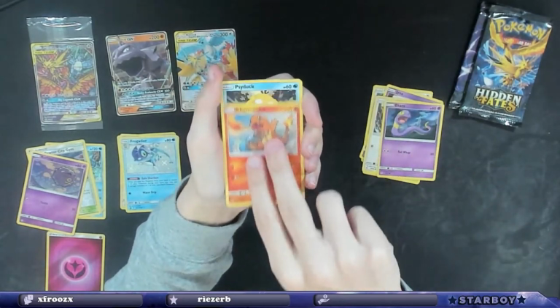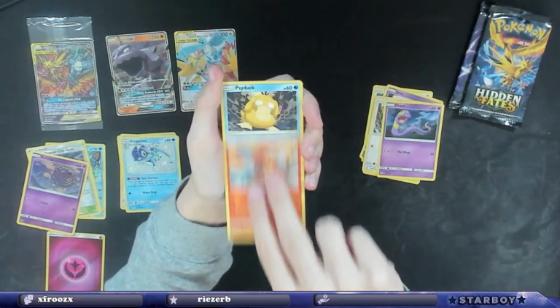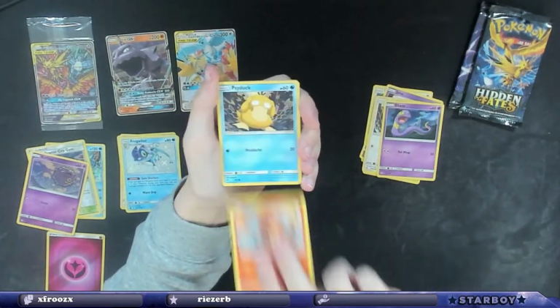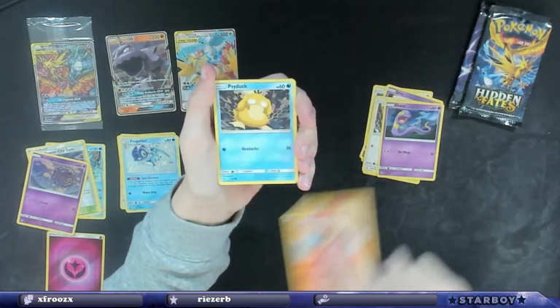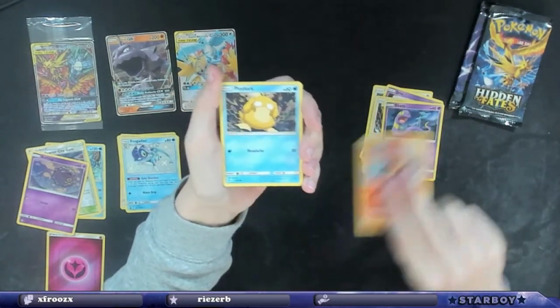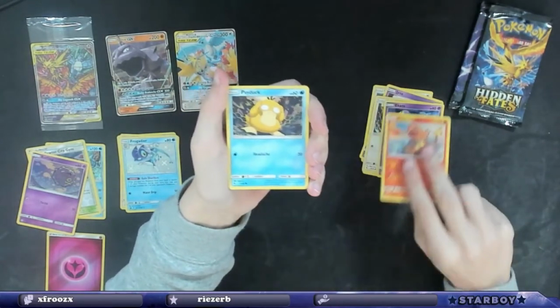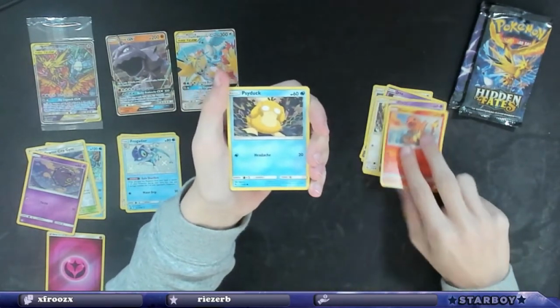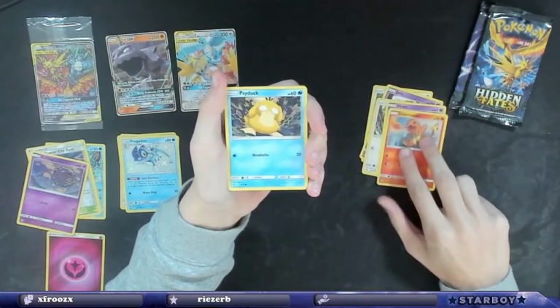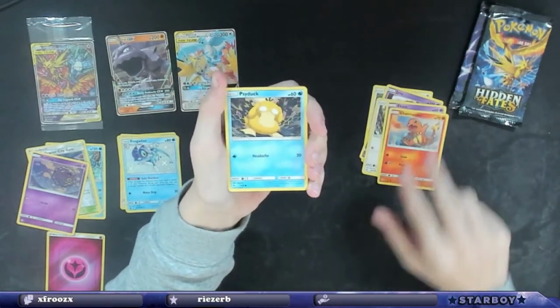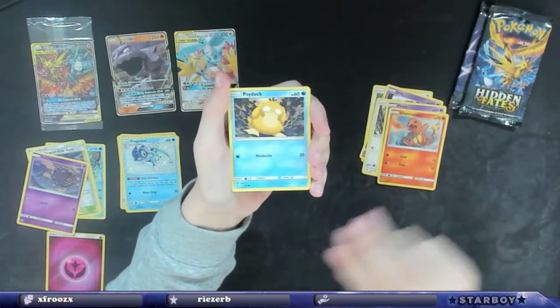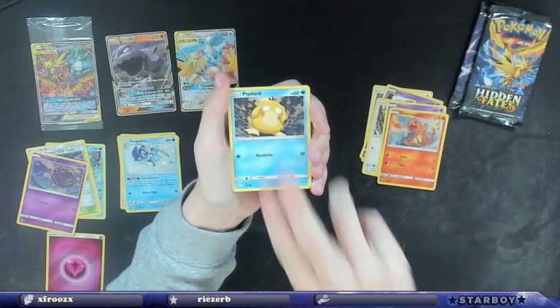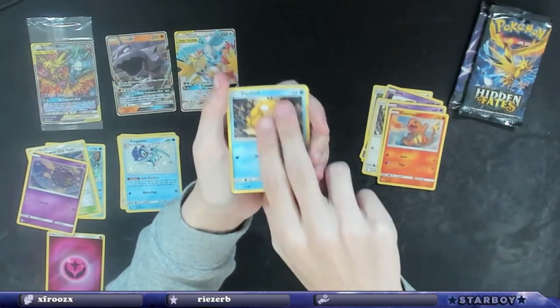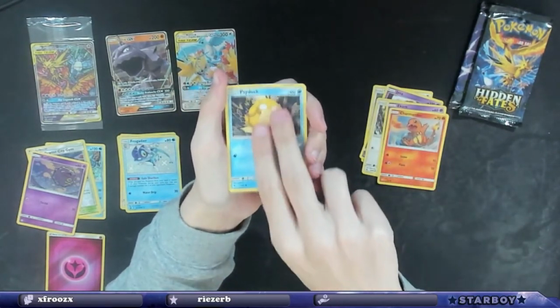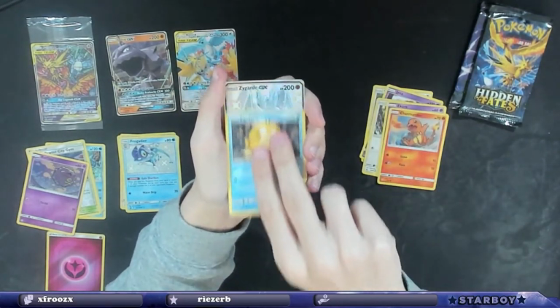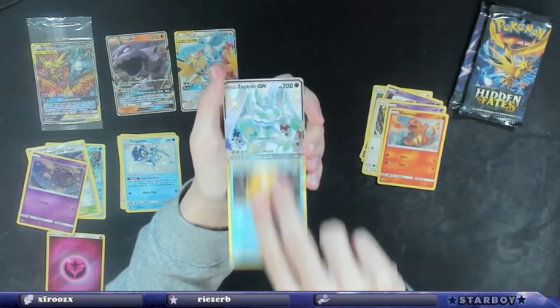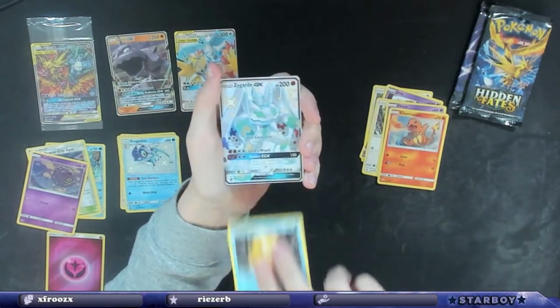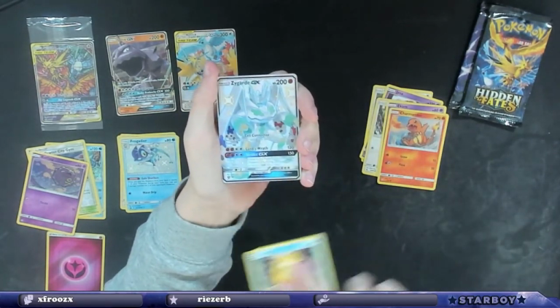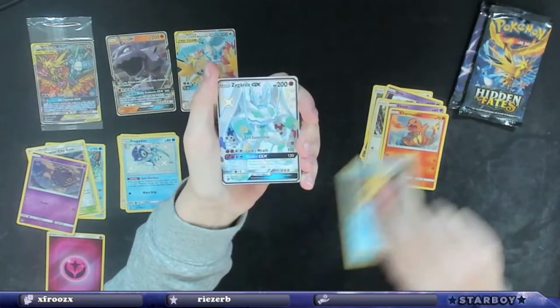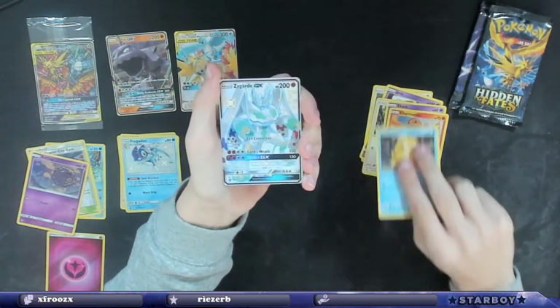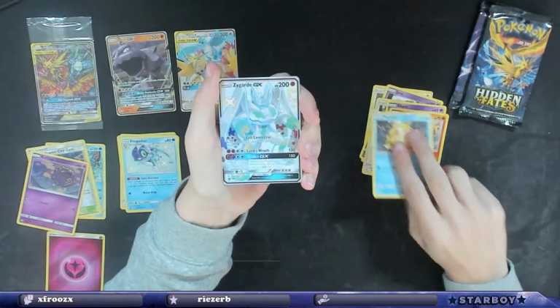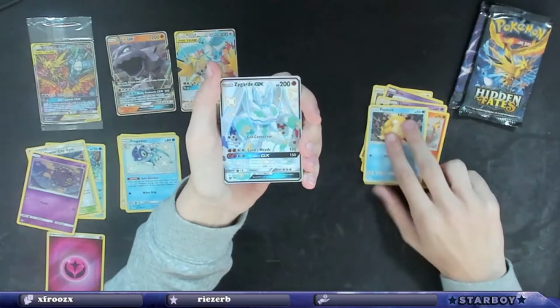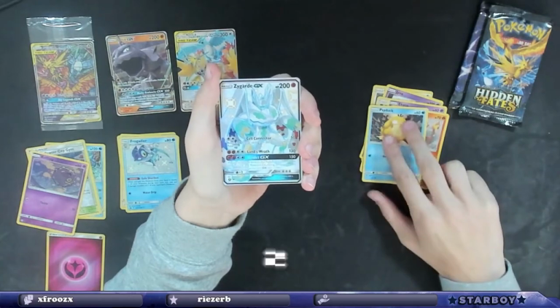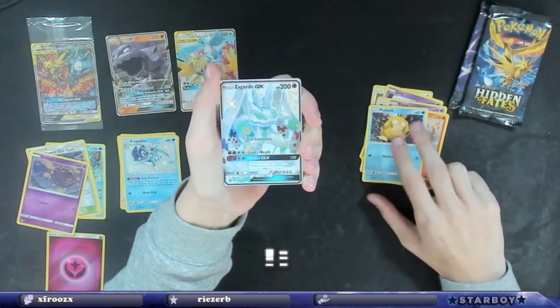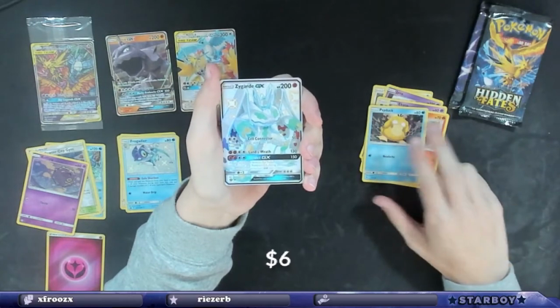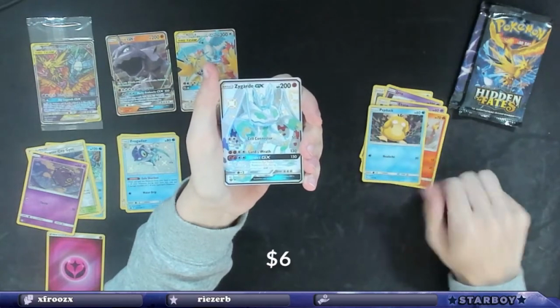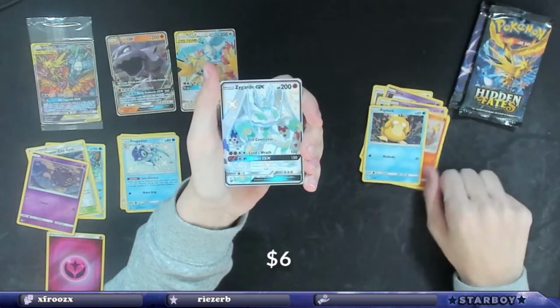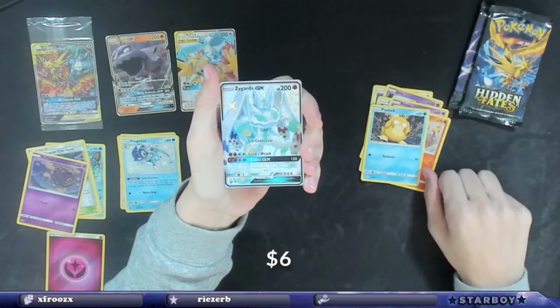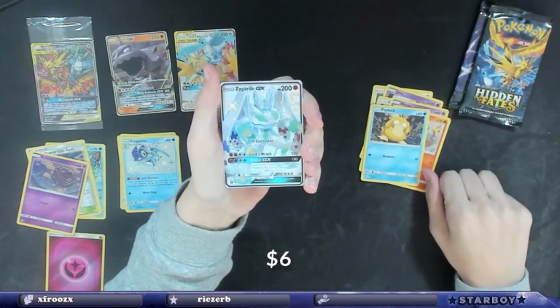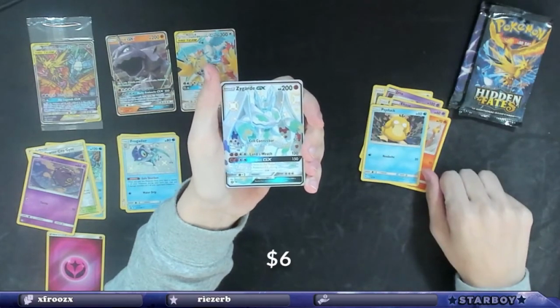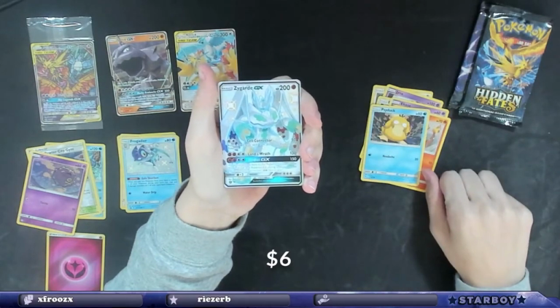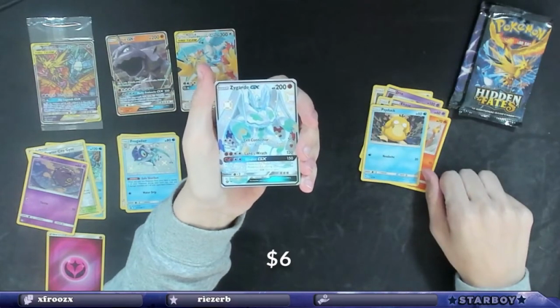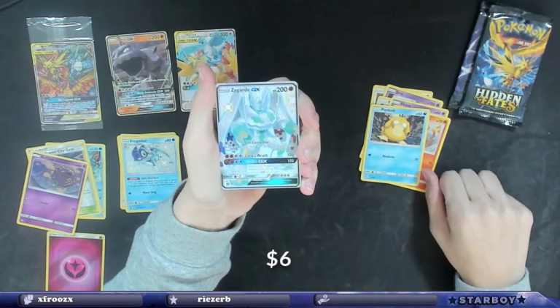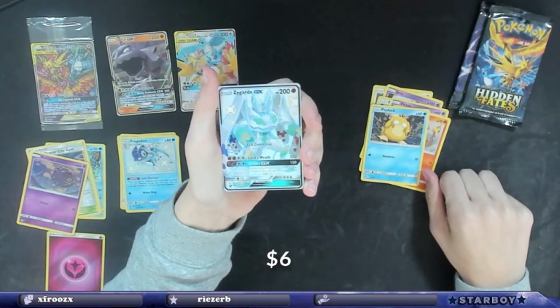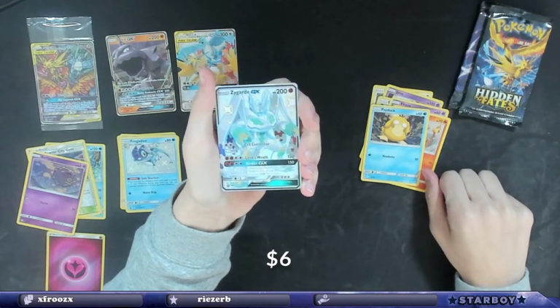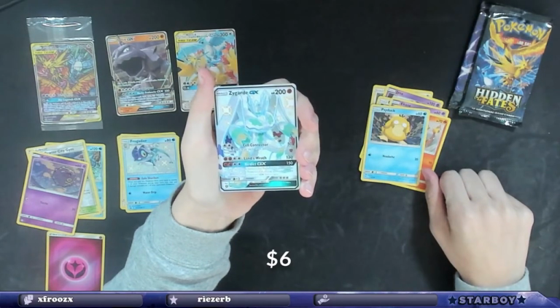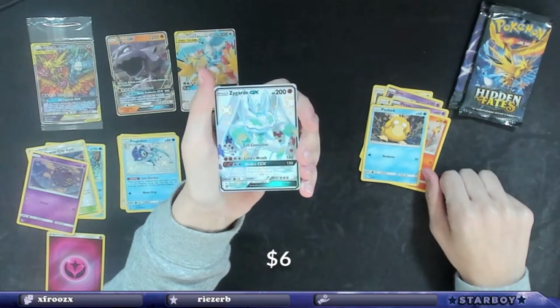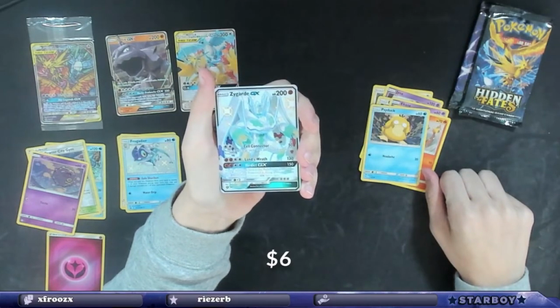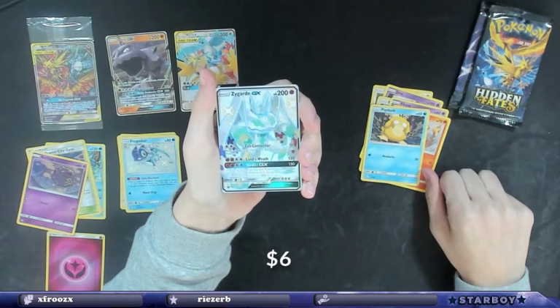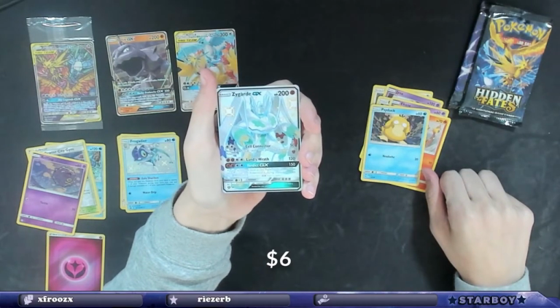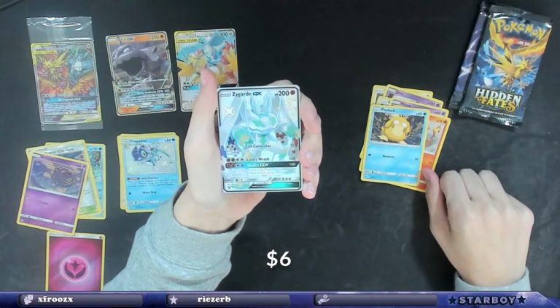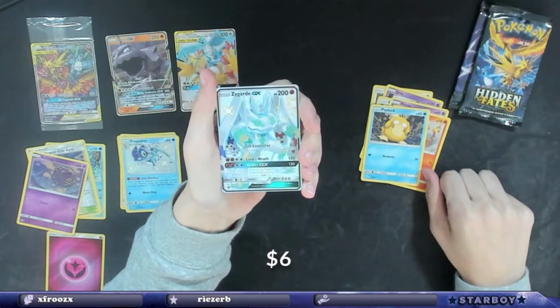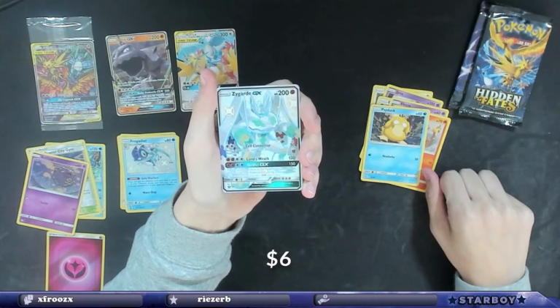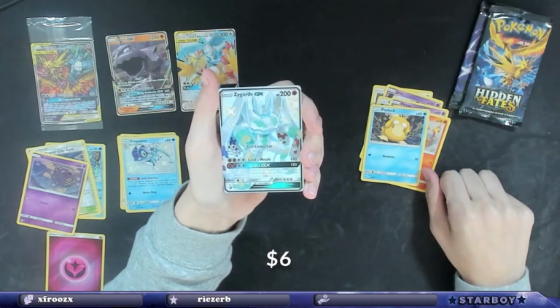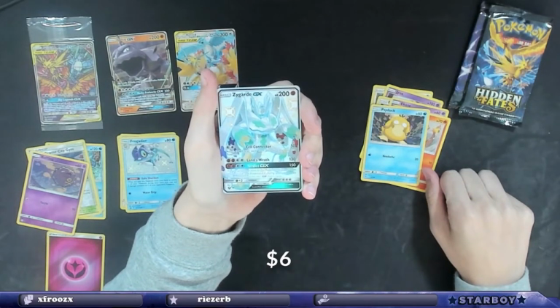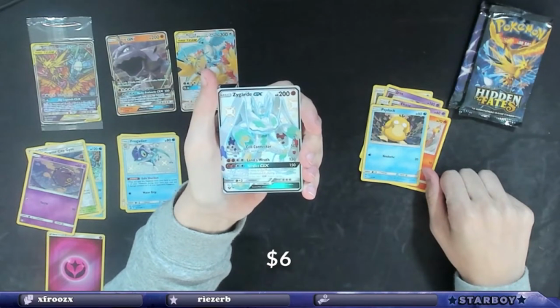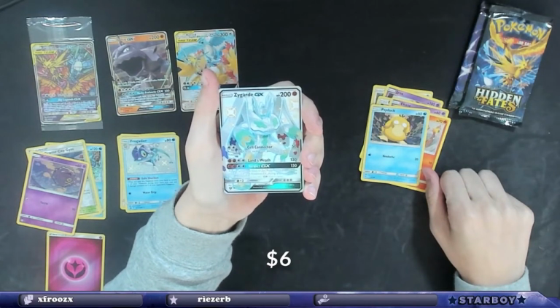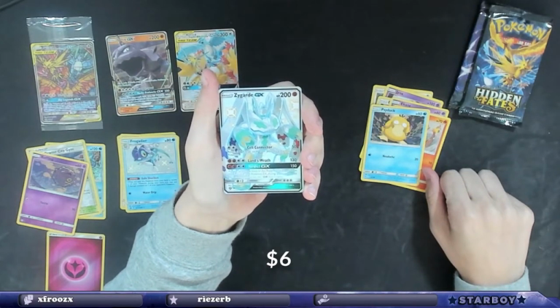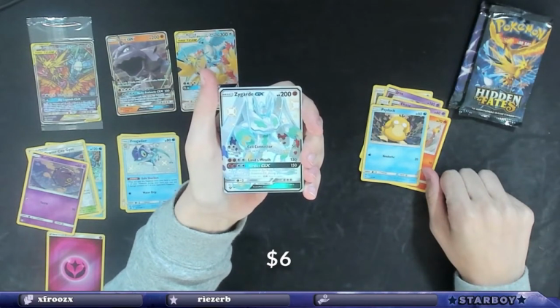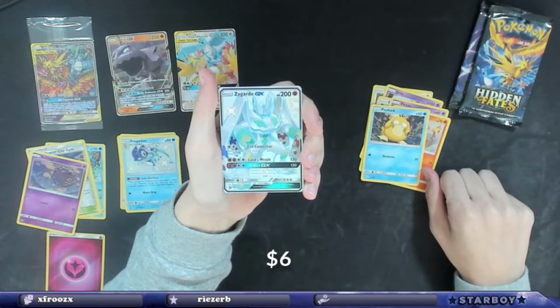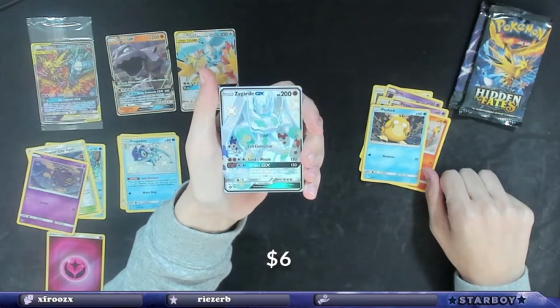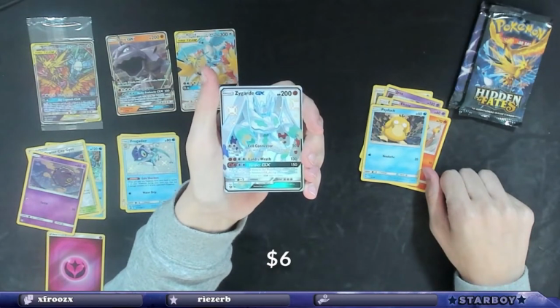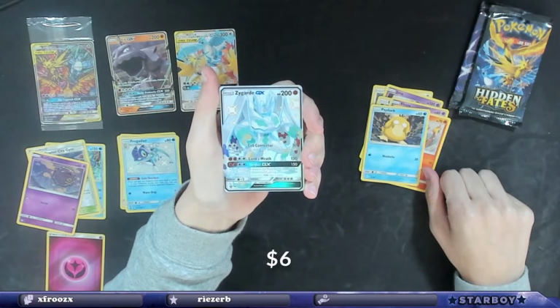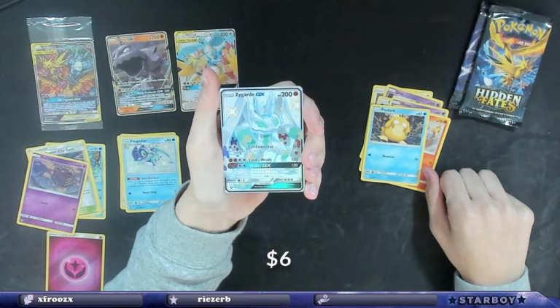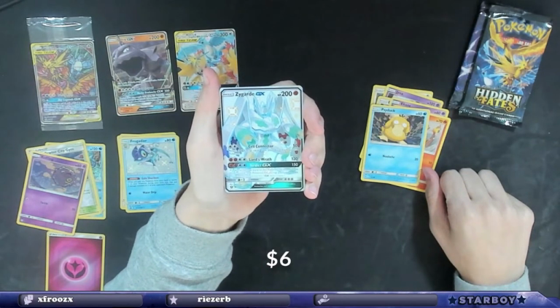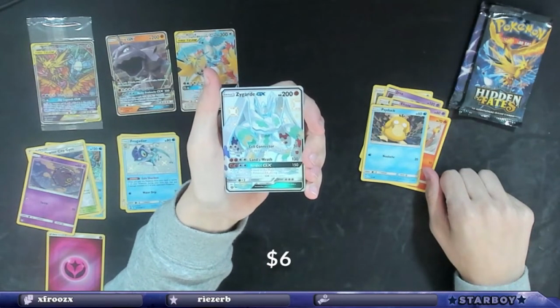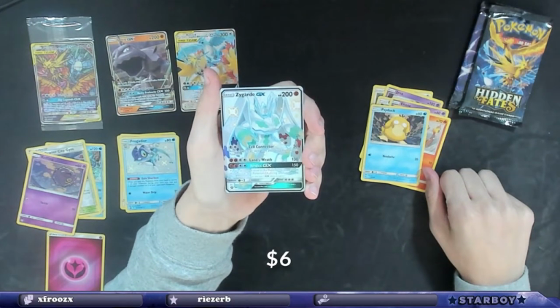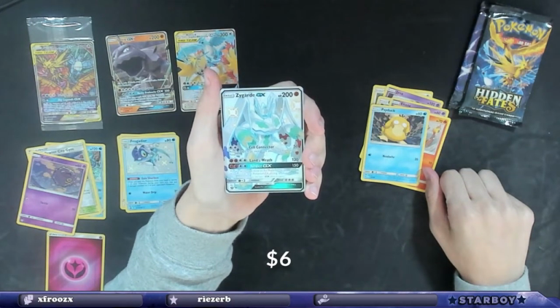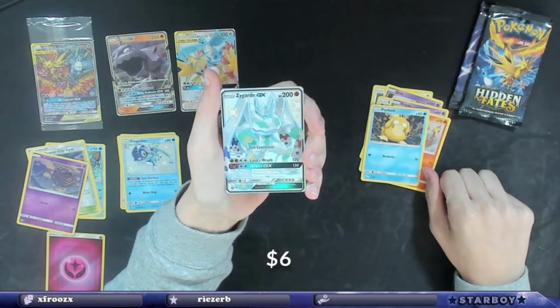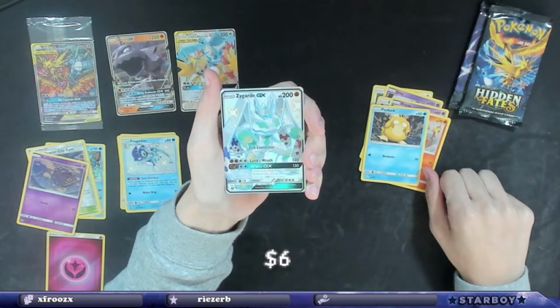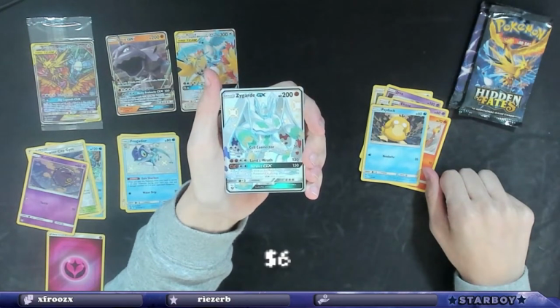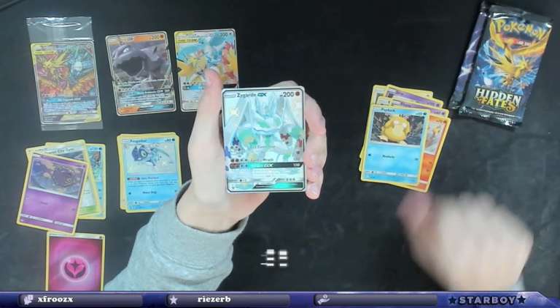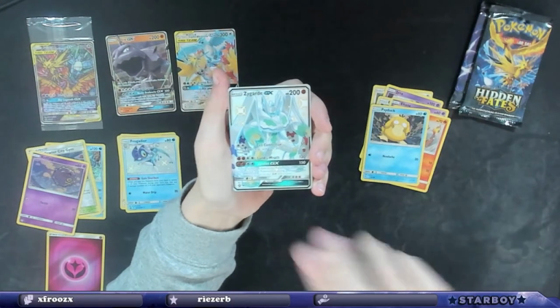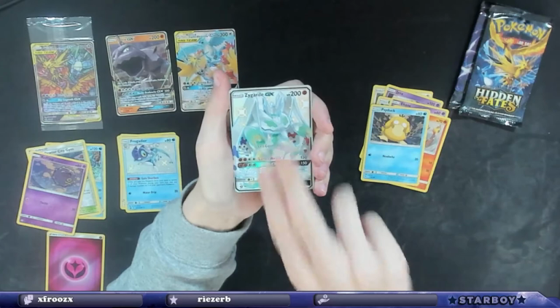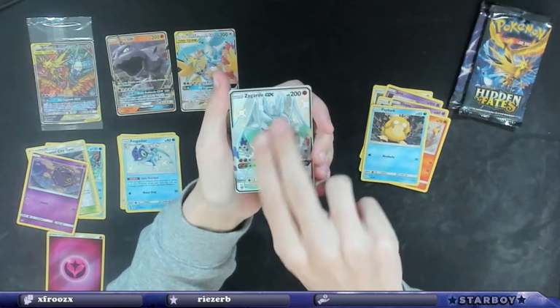Charmander, Psyduck — Zygarde GX! What the fuck?!